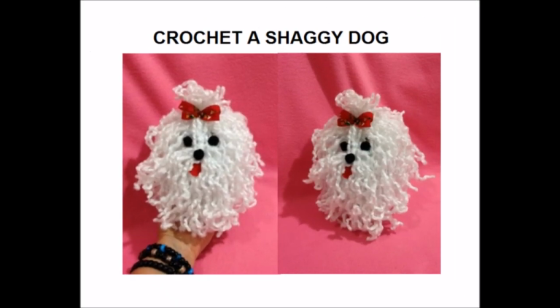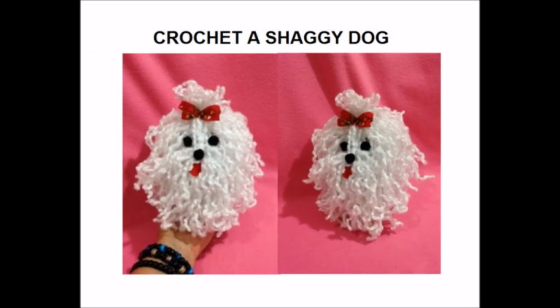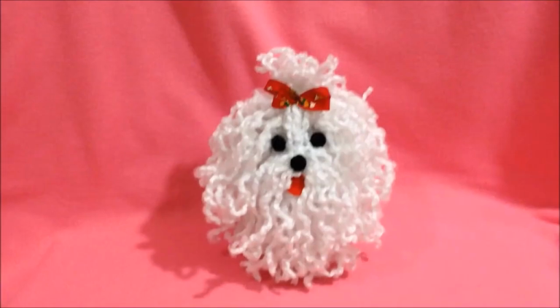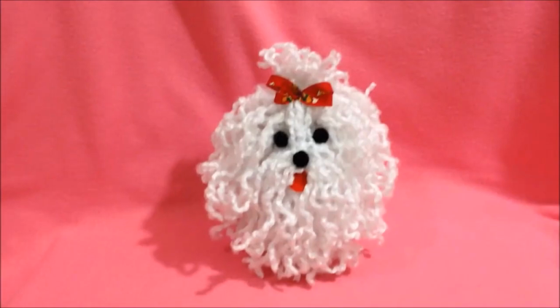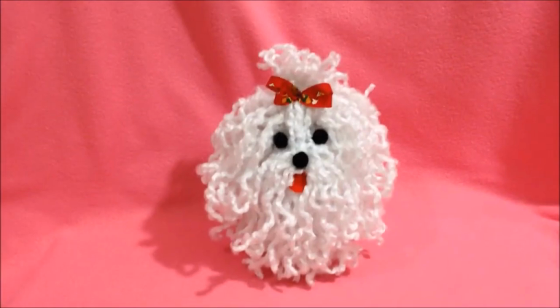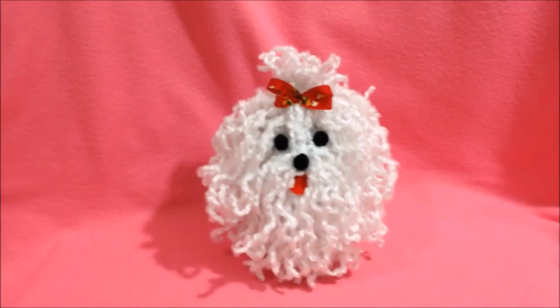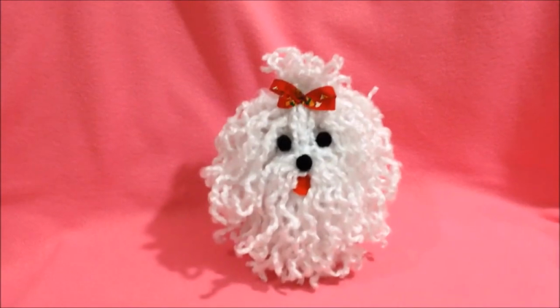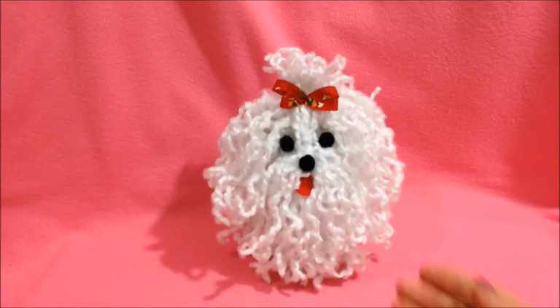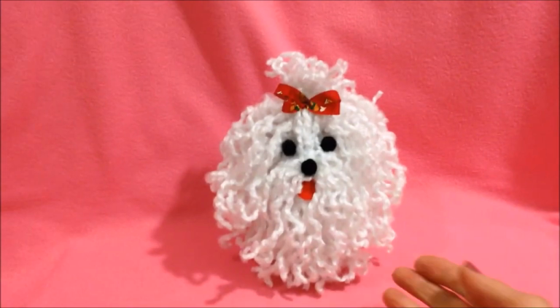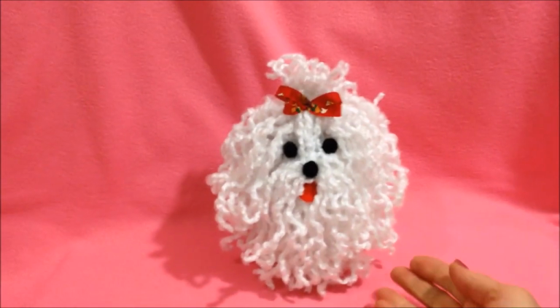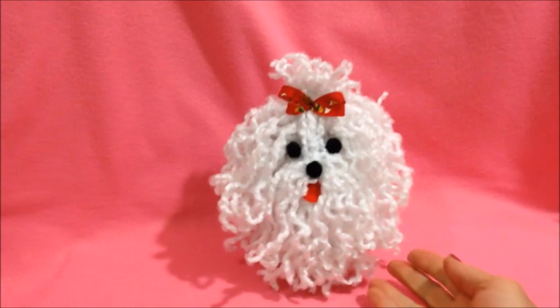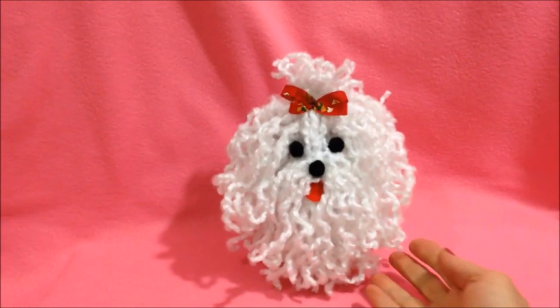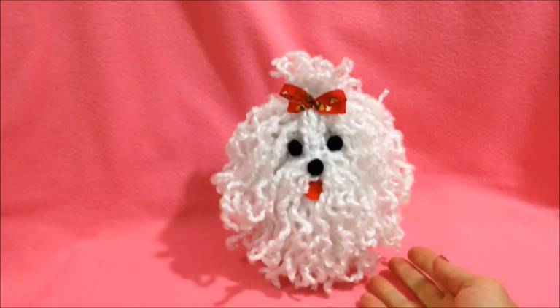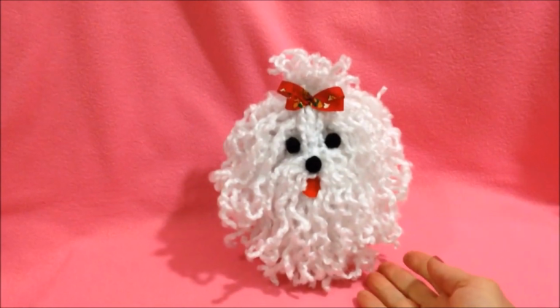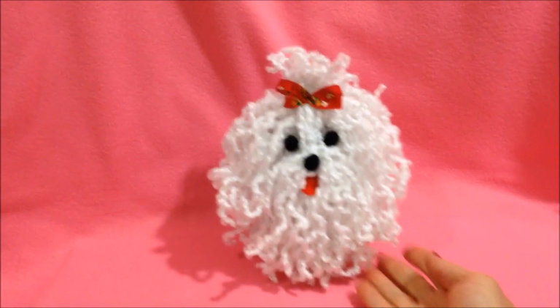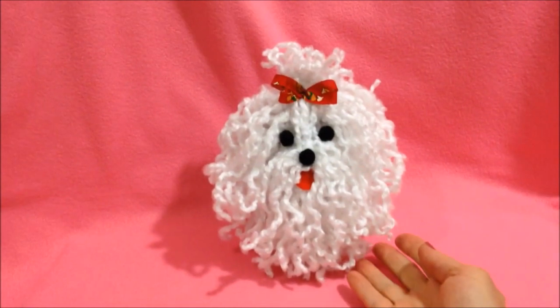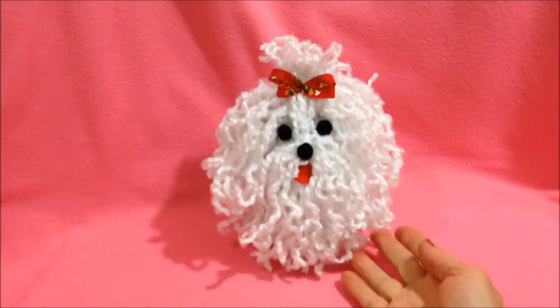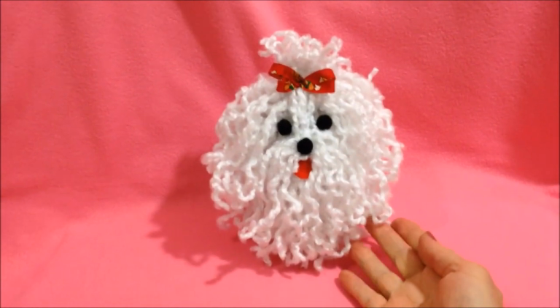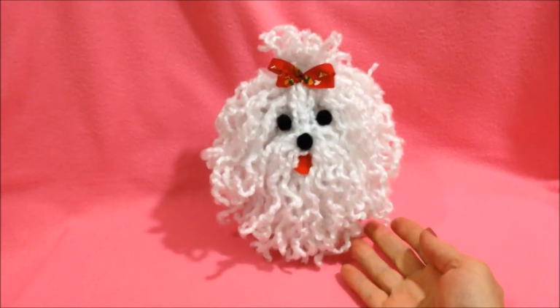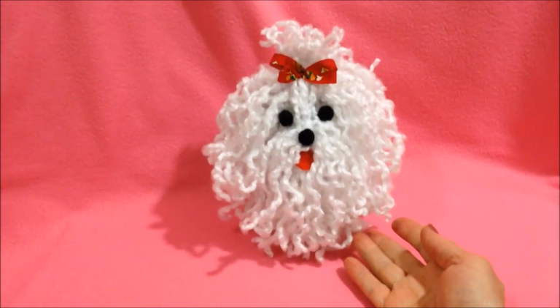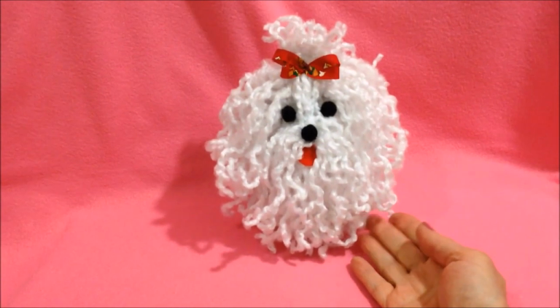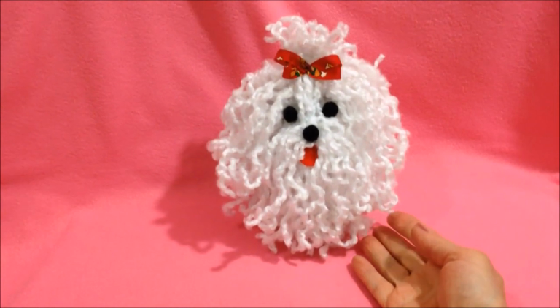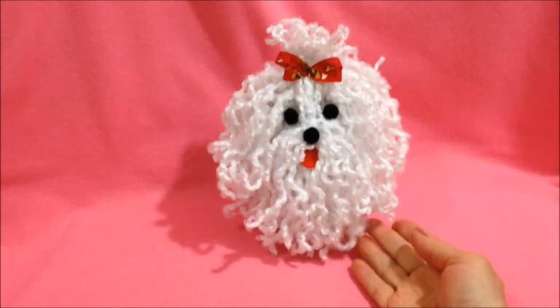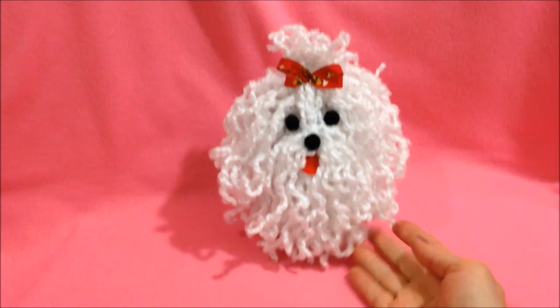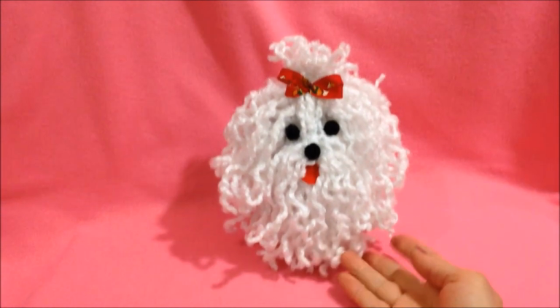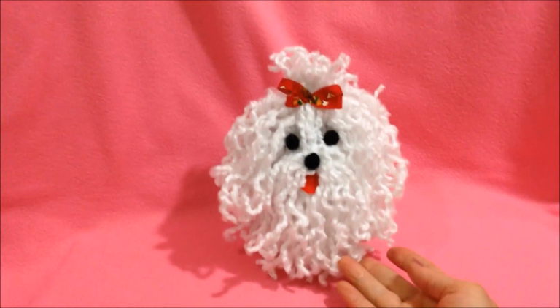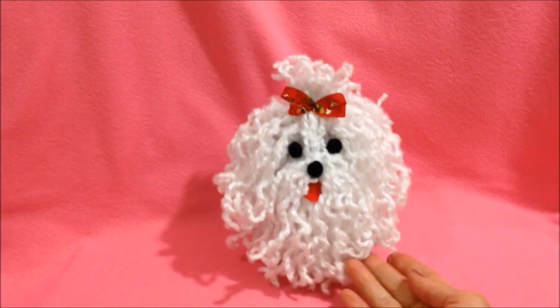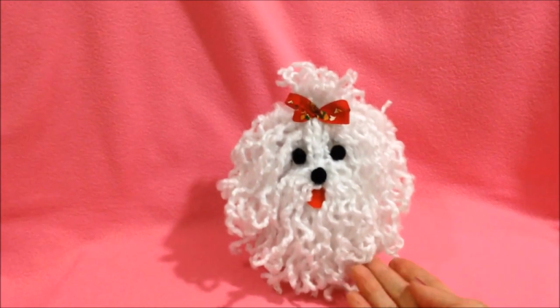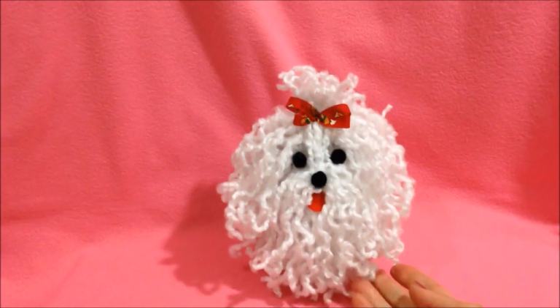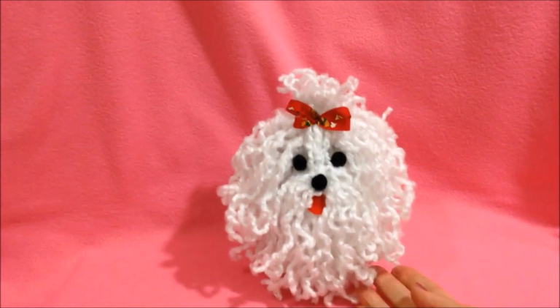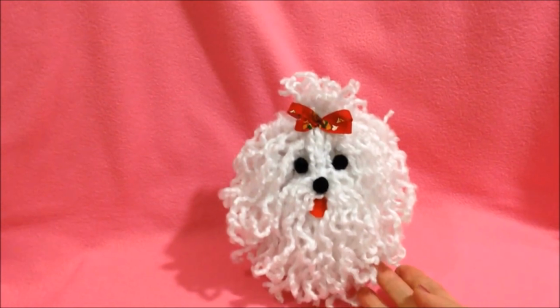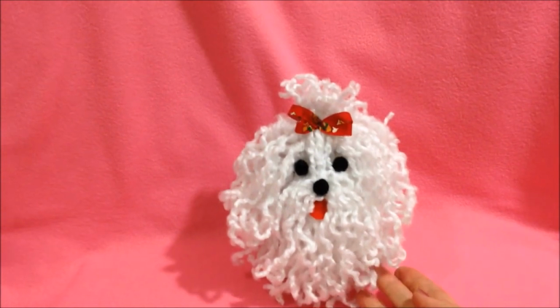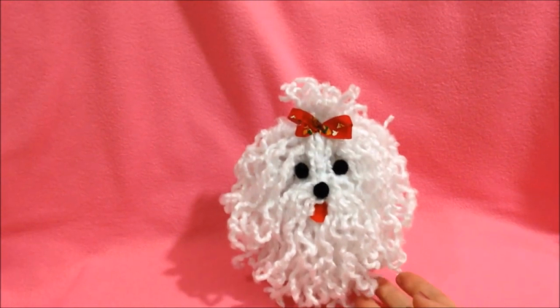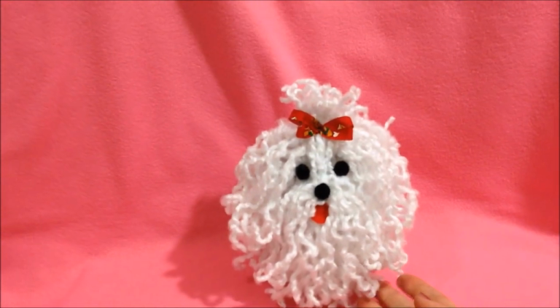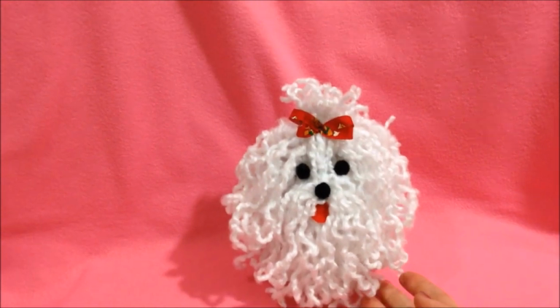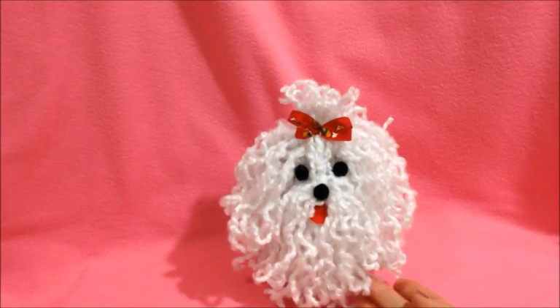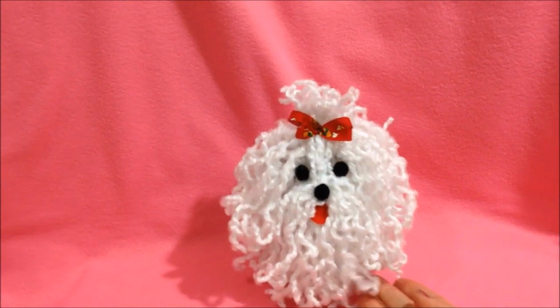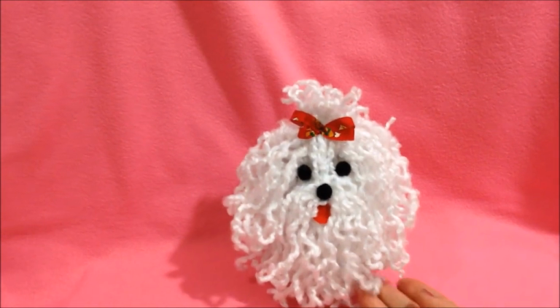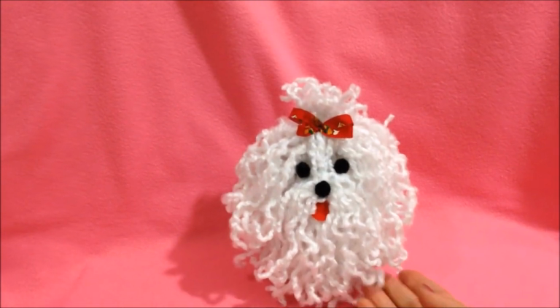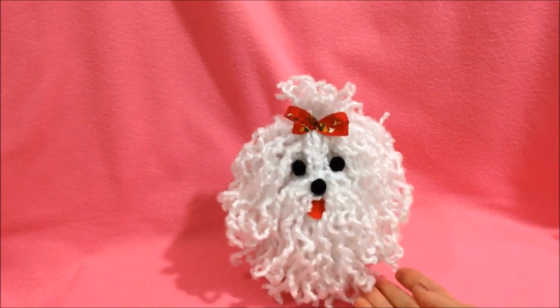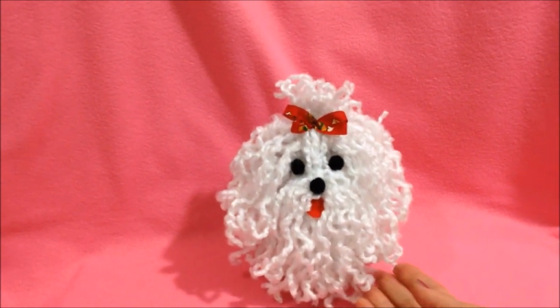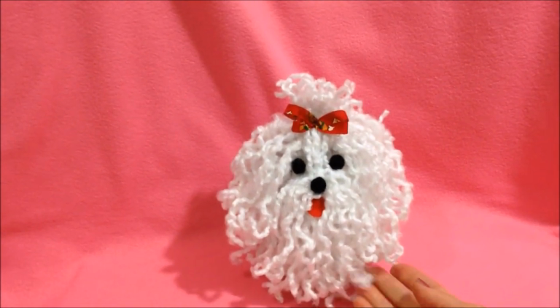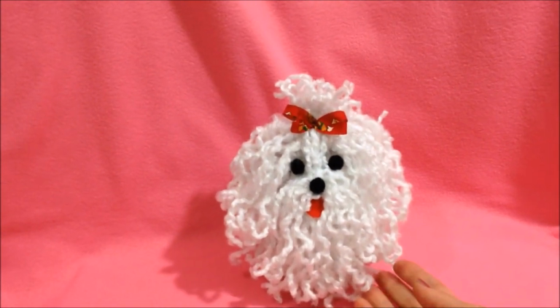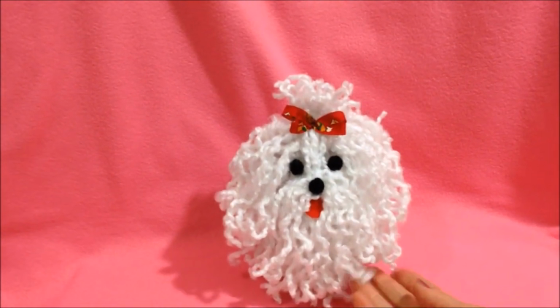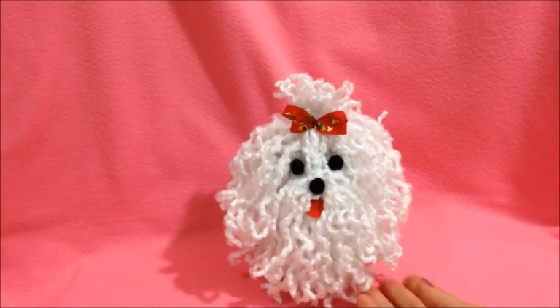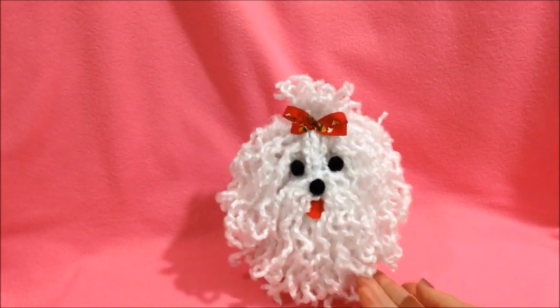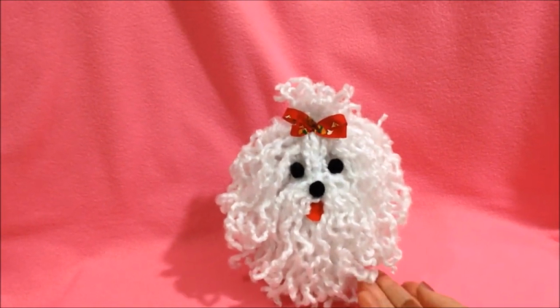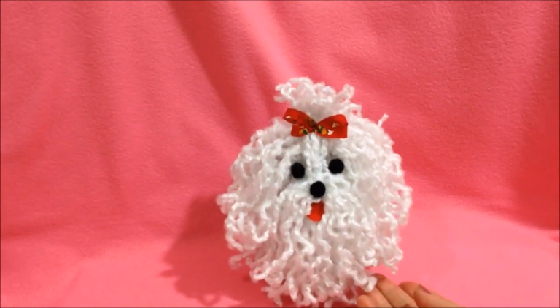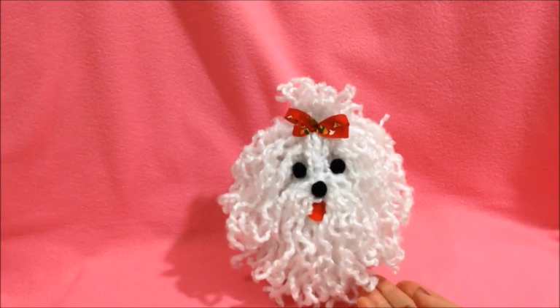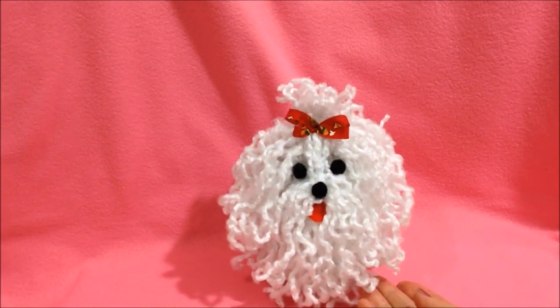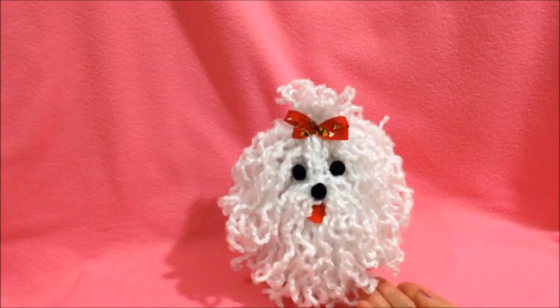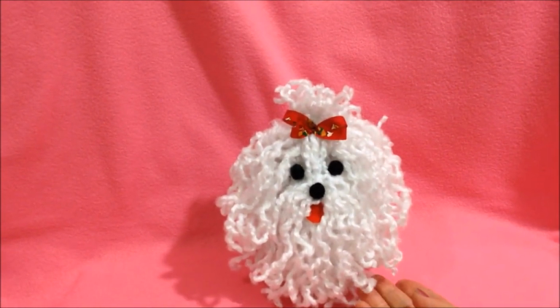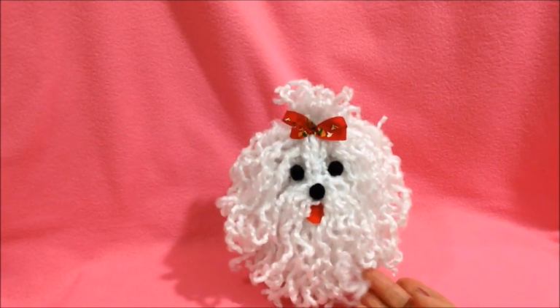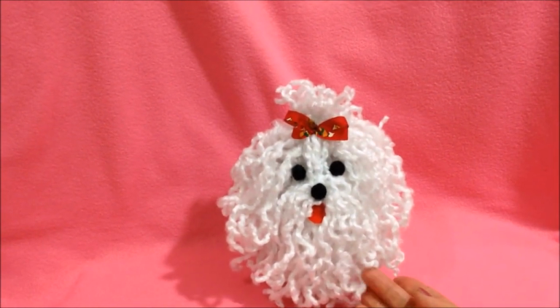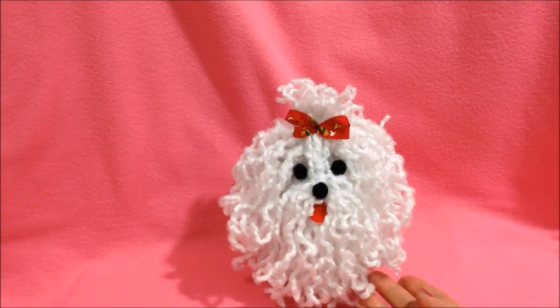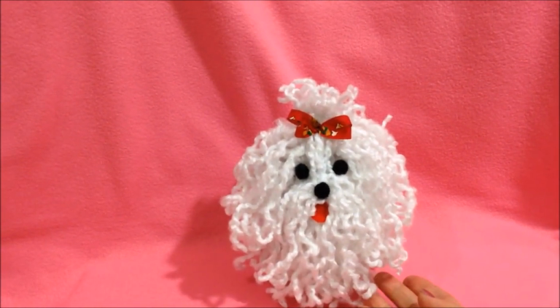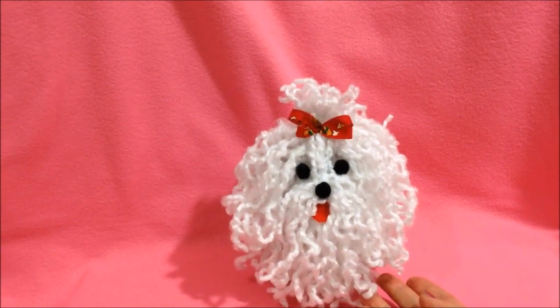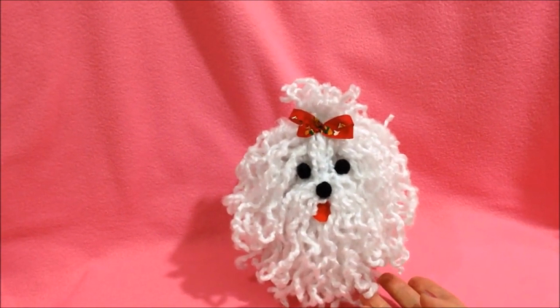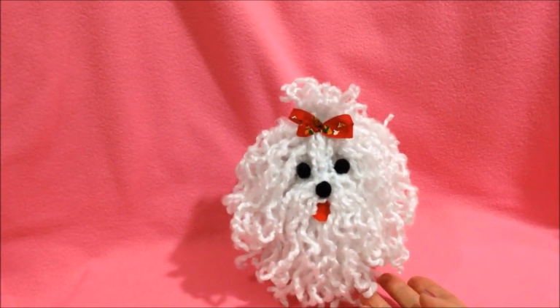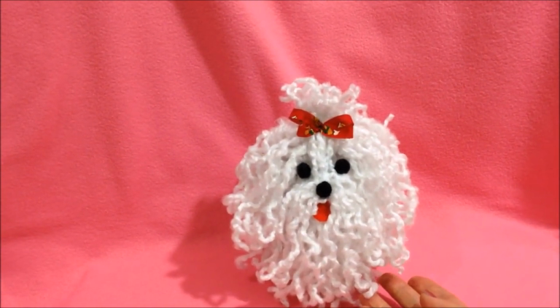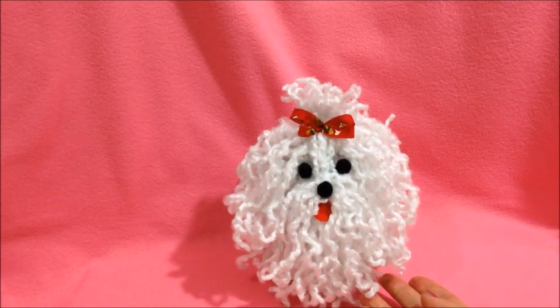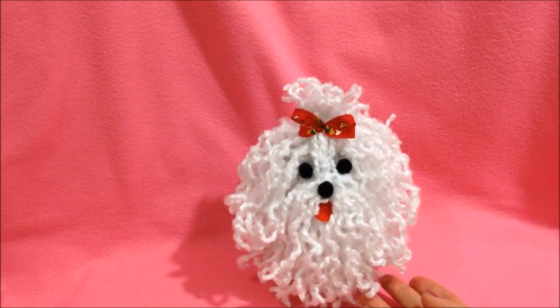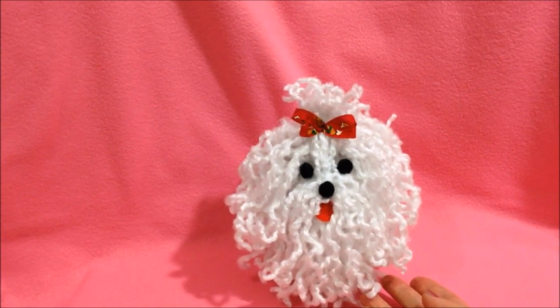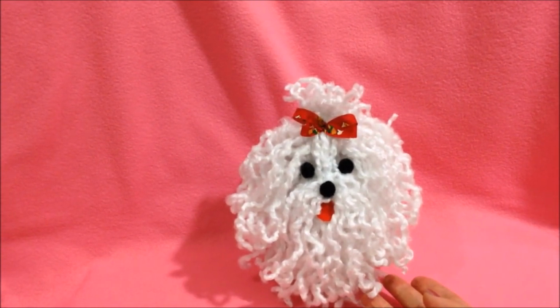Hi everyone, this is Emmy. Today I'm going to show you how to crochet this little shaggy dog. So let's get started.